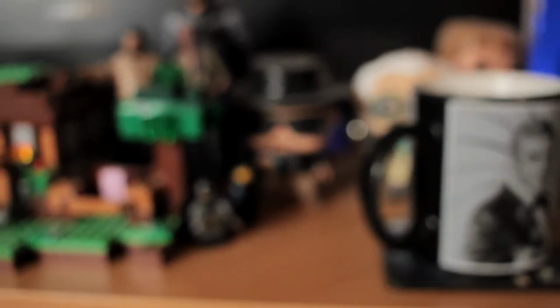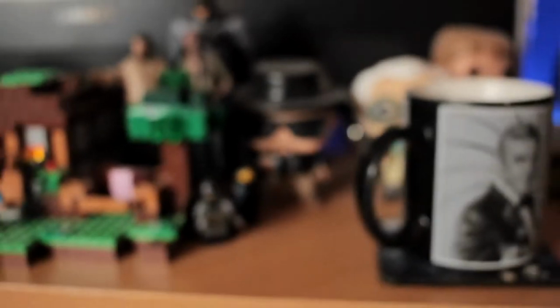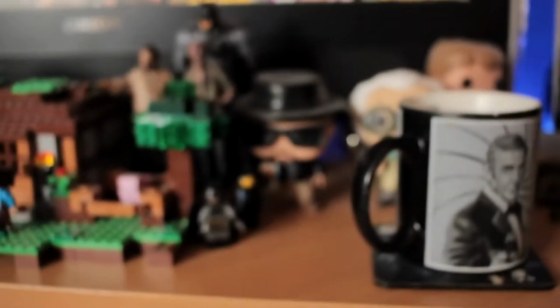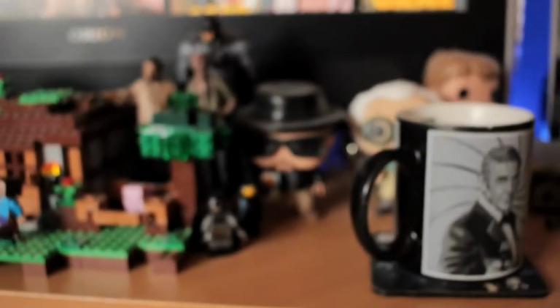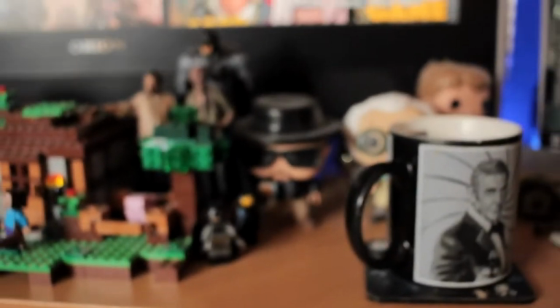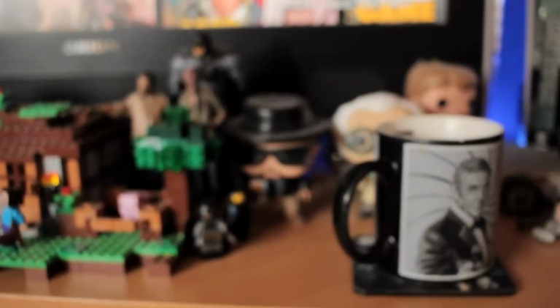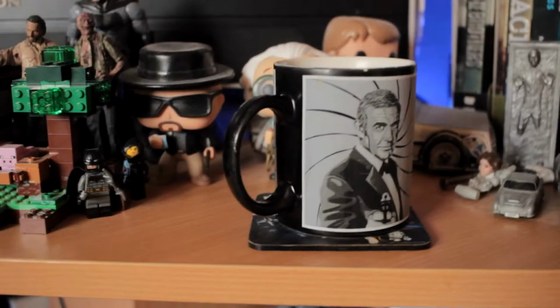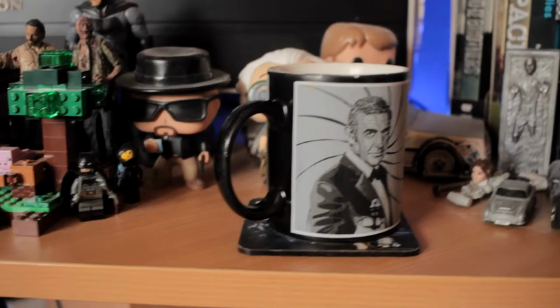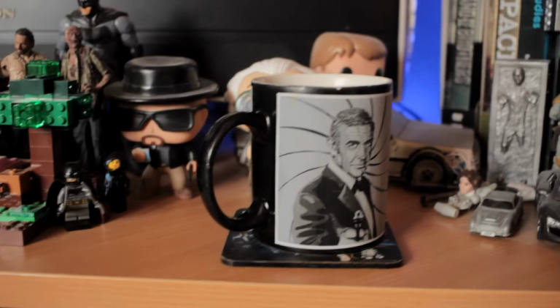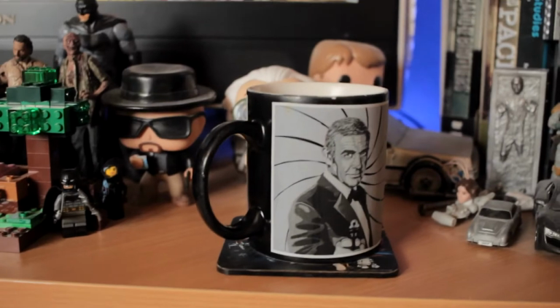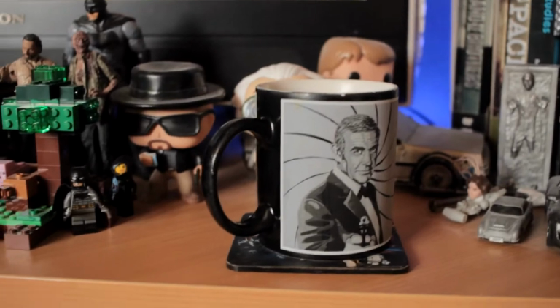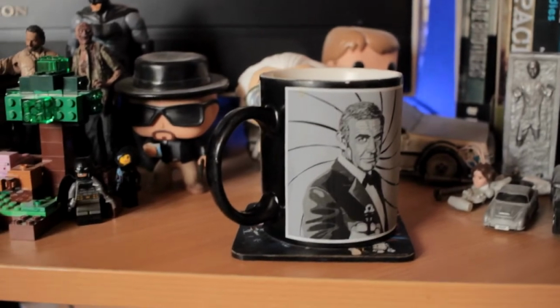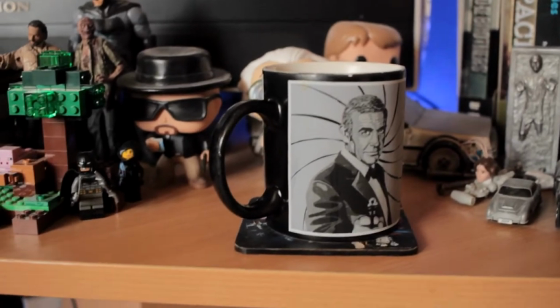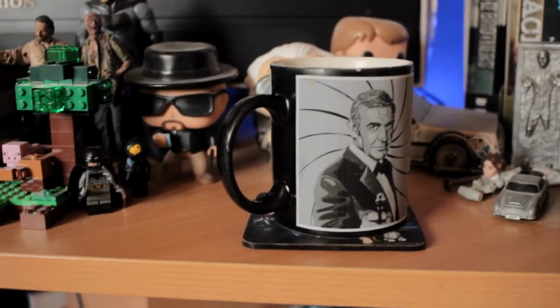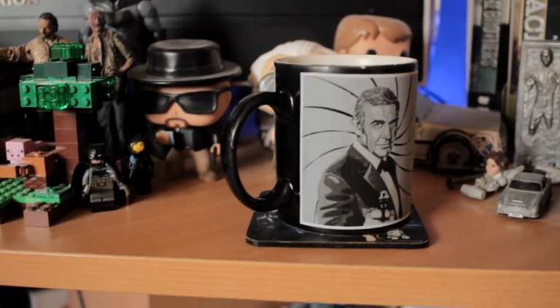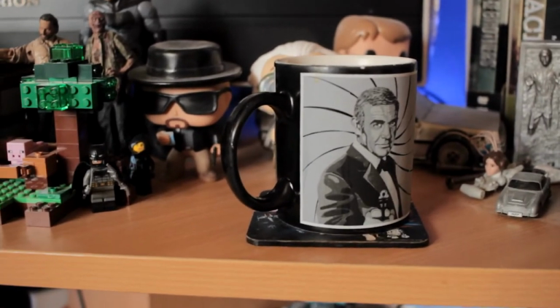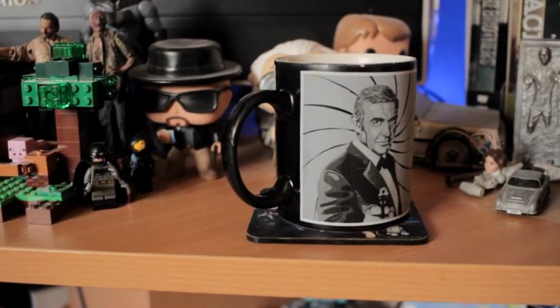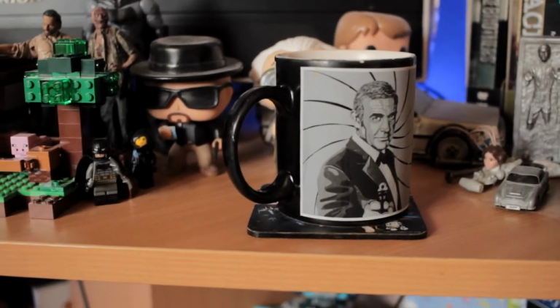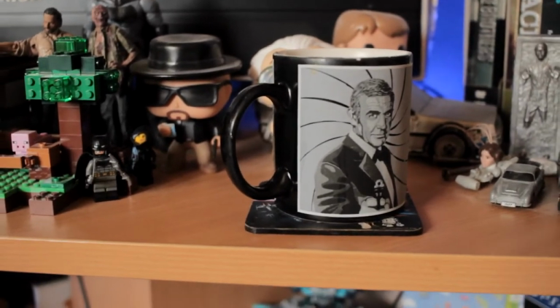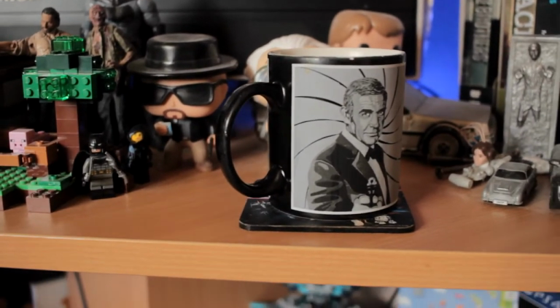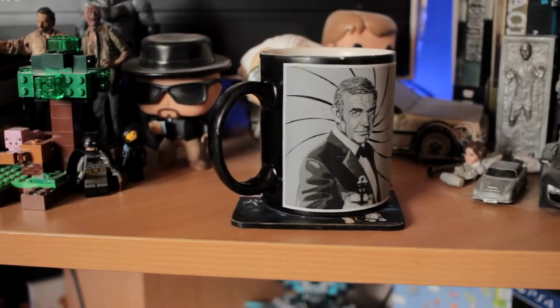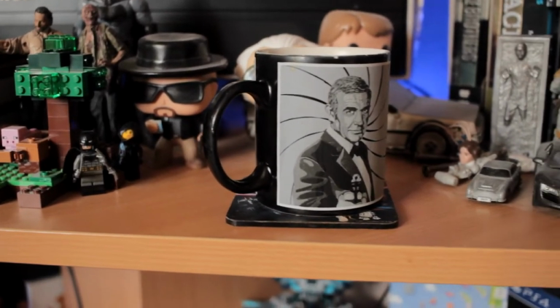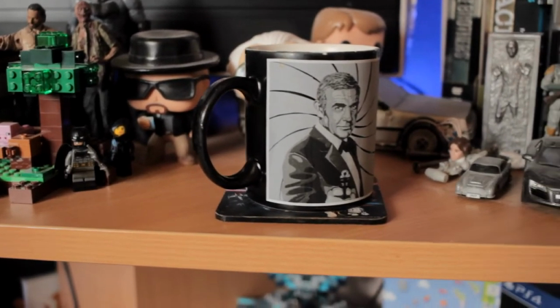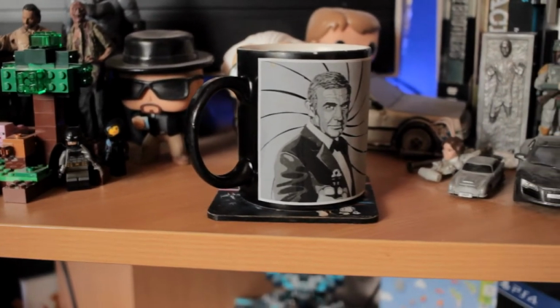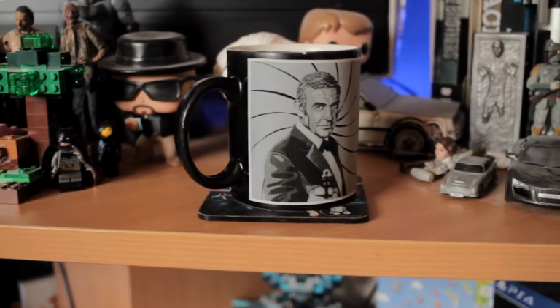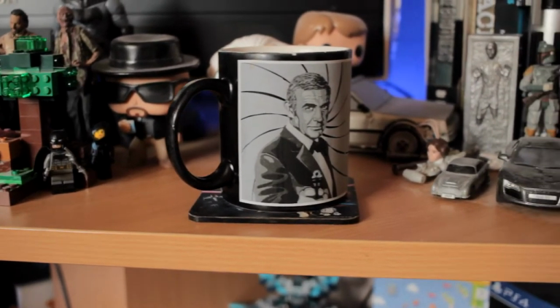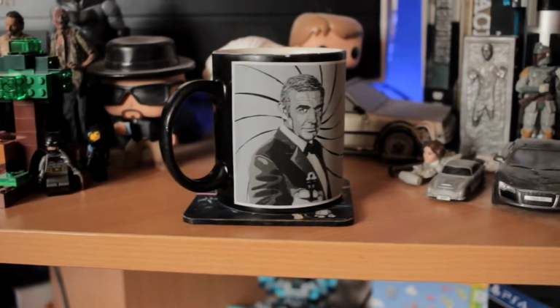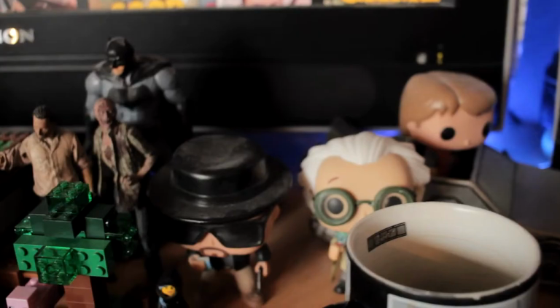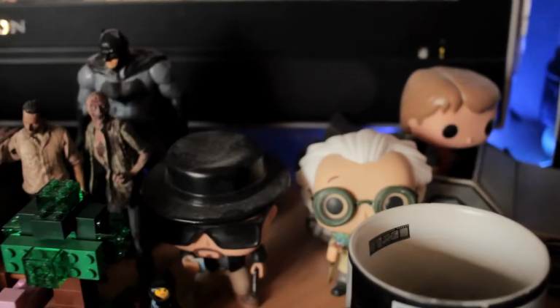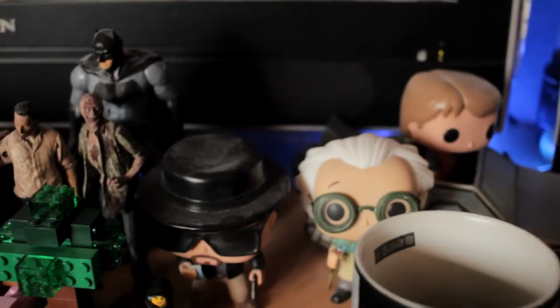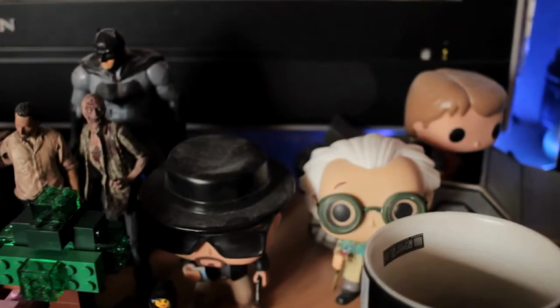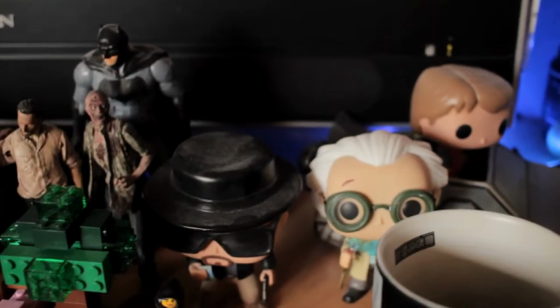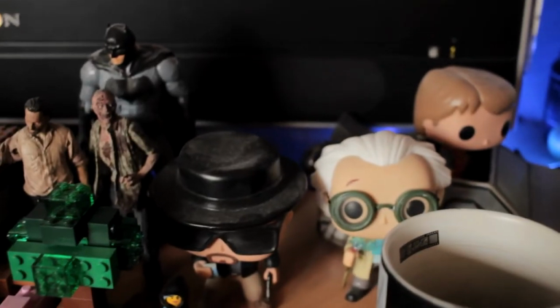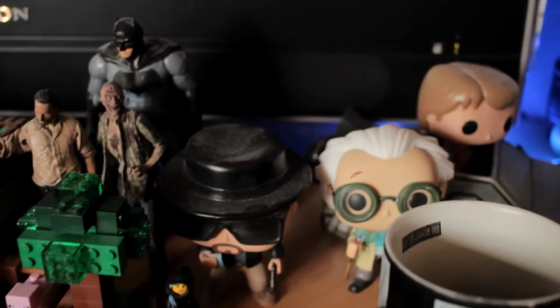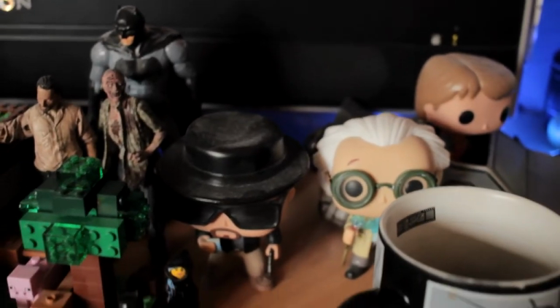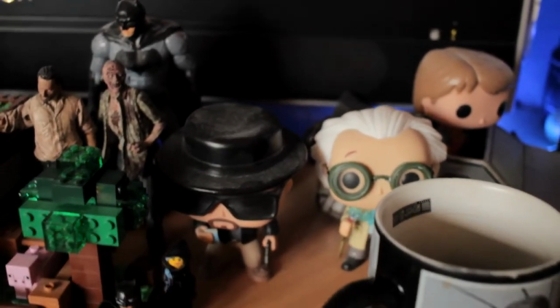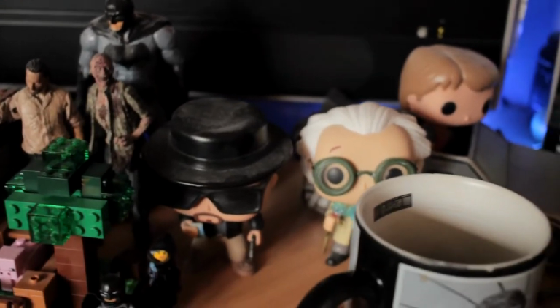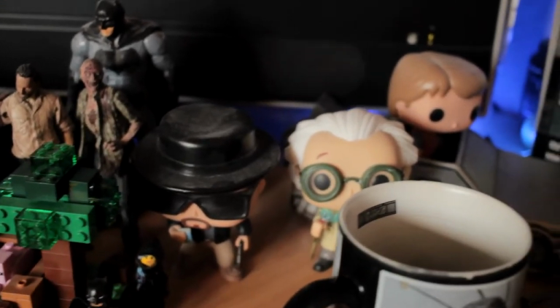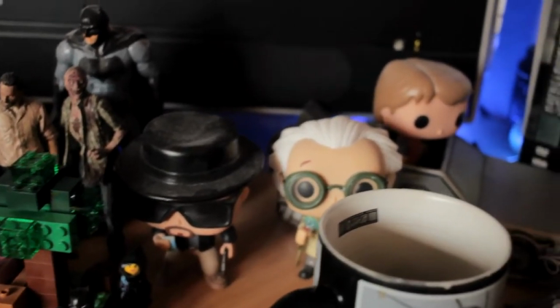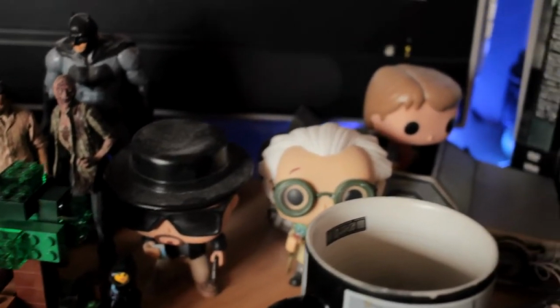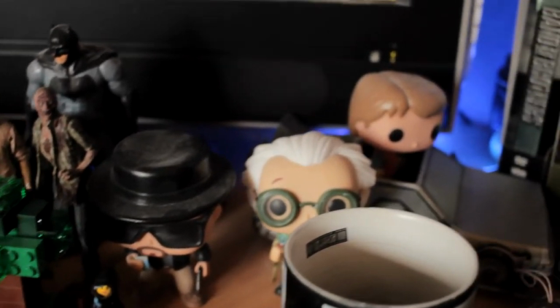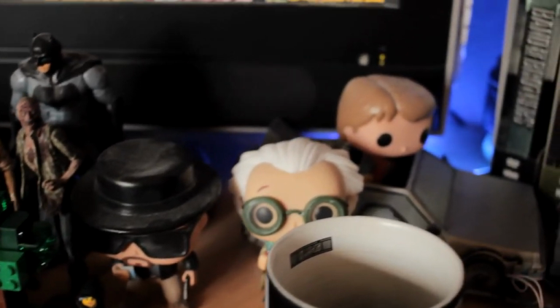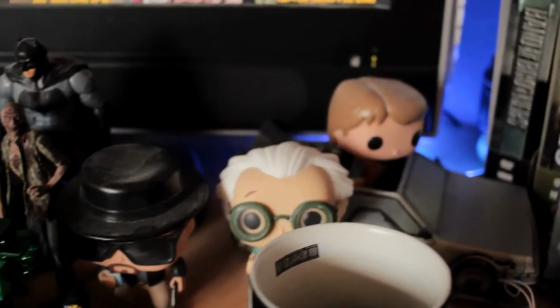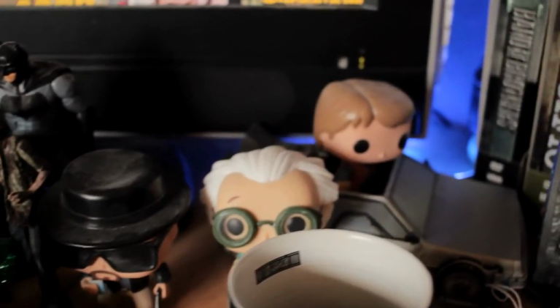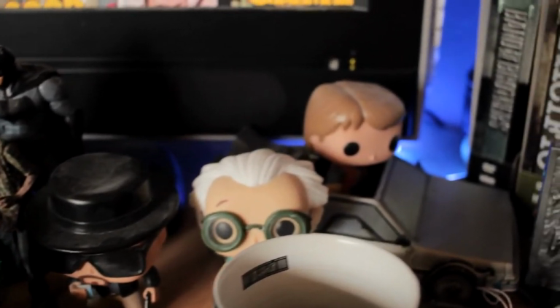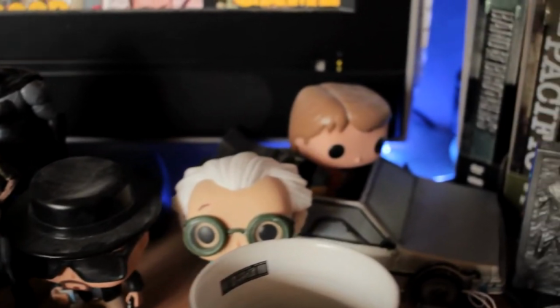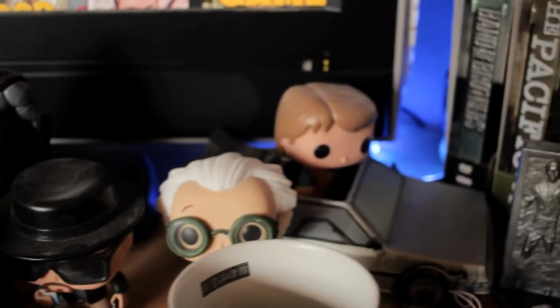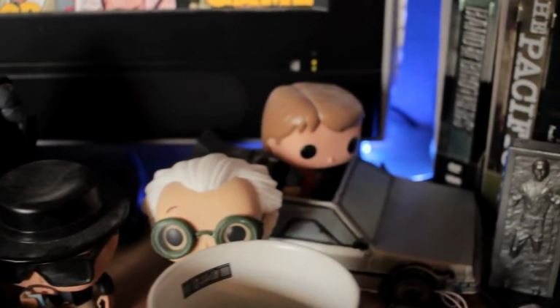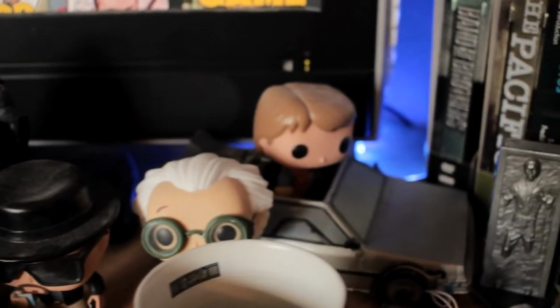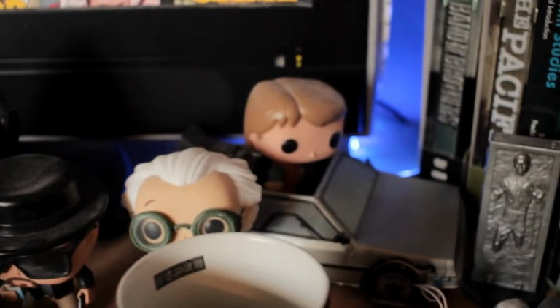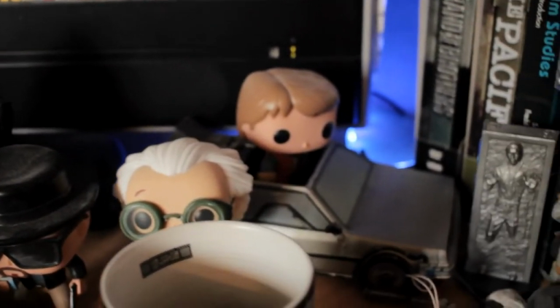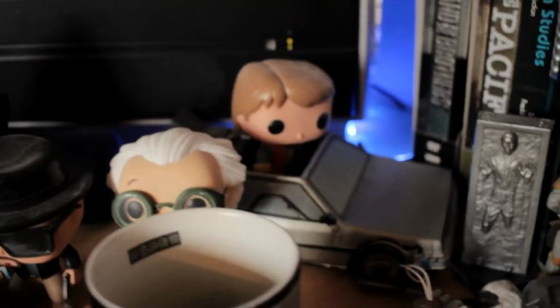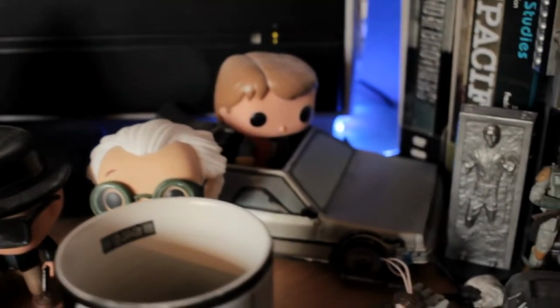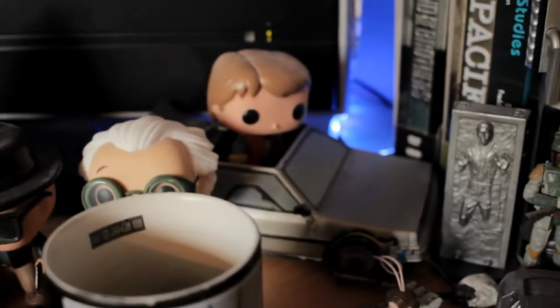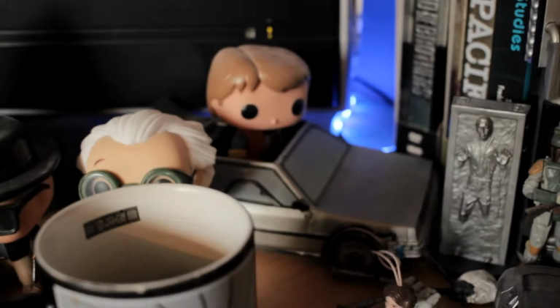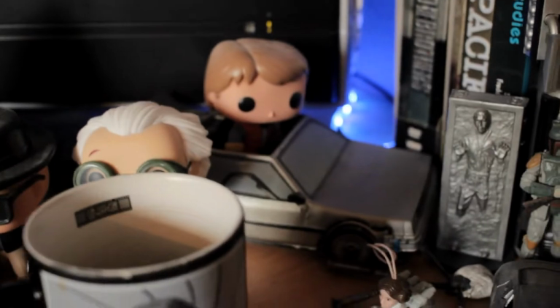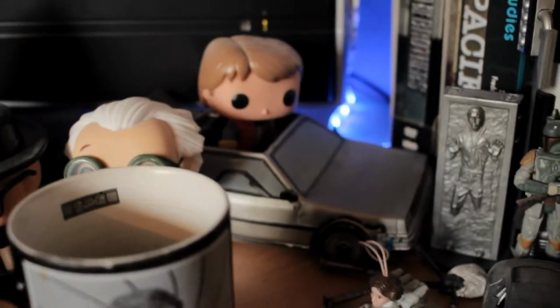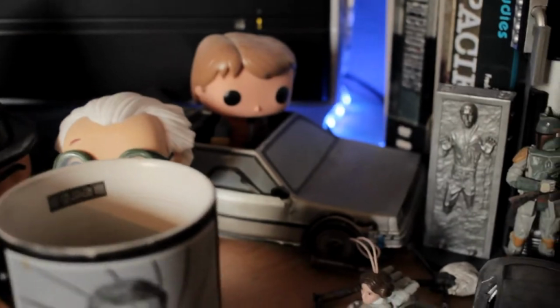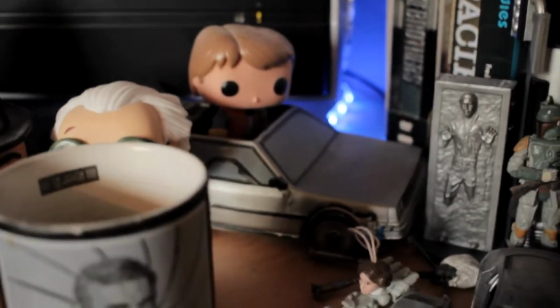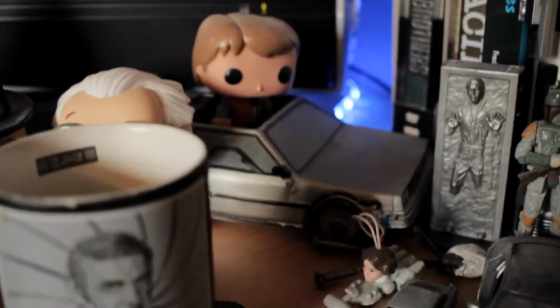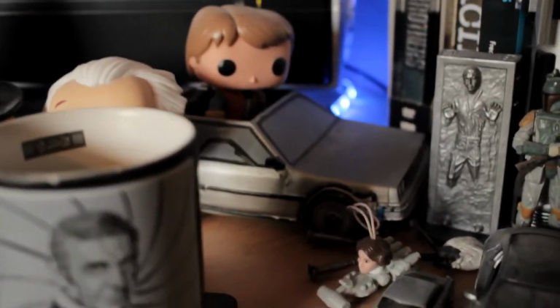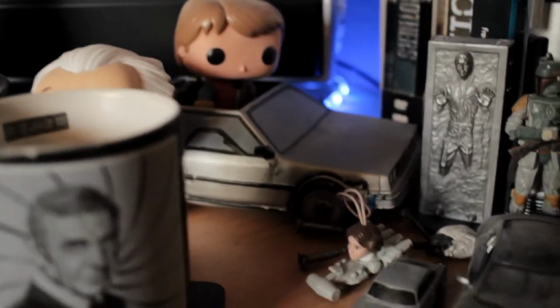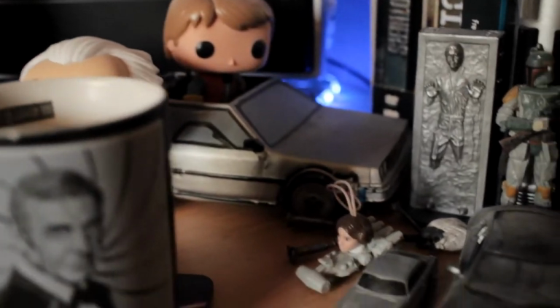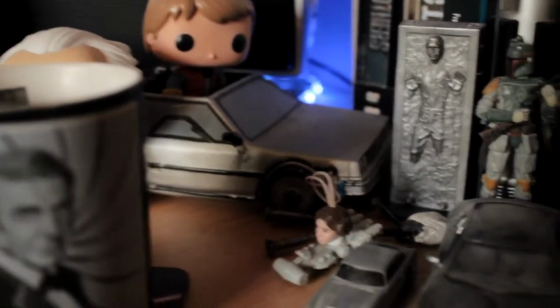A couple of Walking Dead figures including Rick Grimes — I love that guy. And Batfleck — "Tell me, do you bleed?" Rick Grimes. A couple more Pops: Heisenberg, Doc Brown, Marty McFly, and the DeLorean.